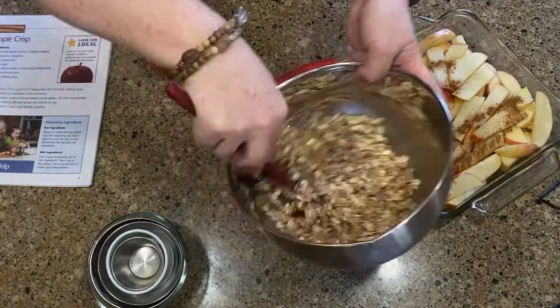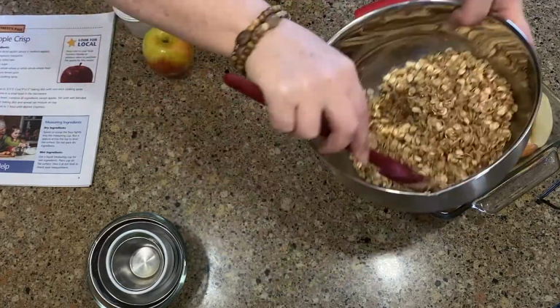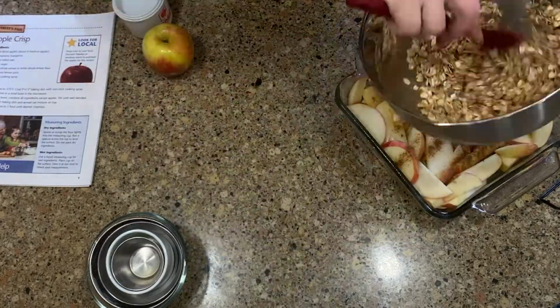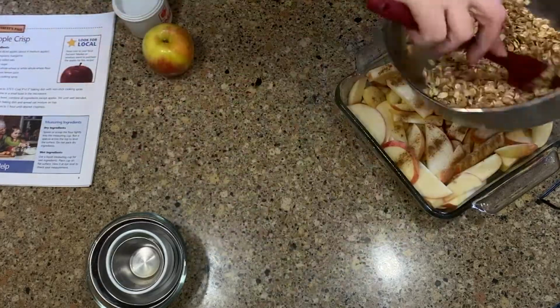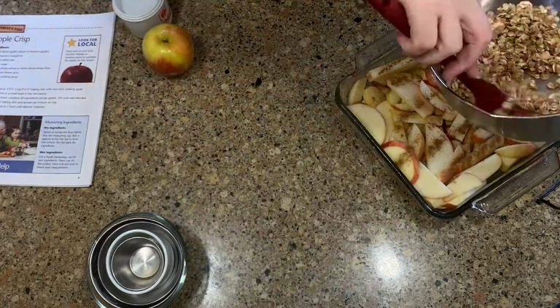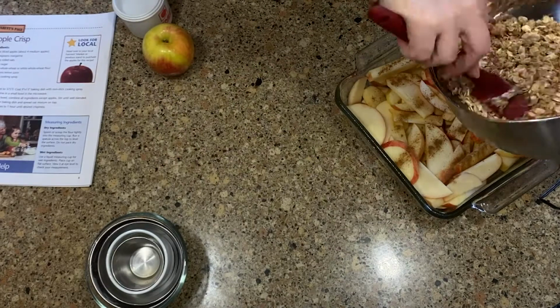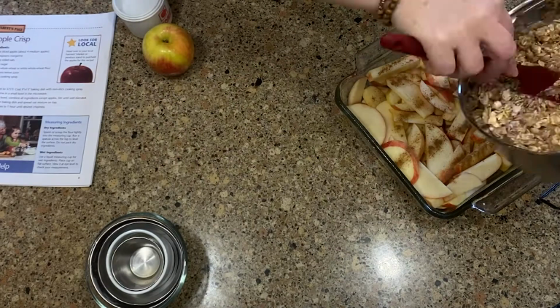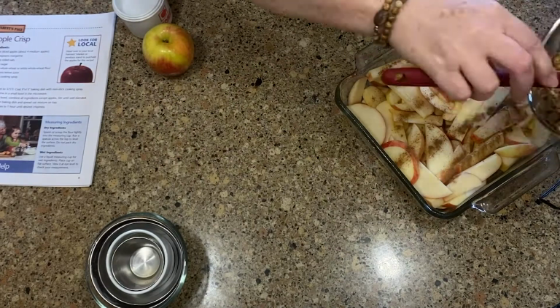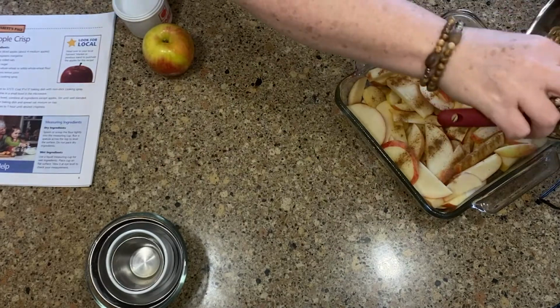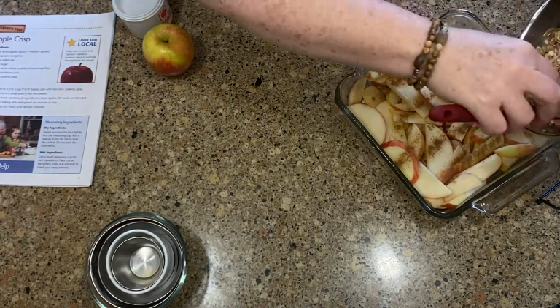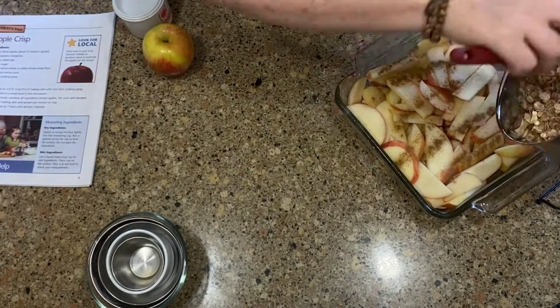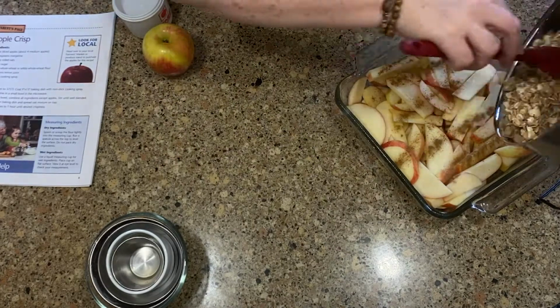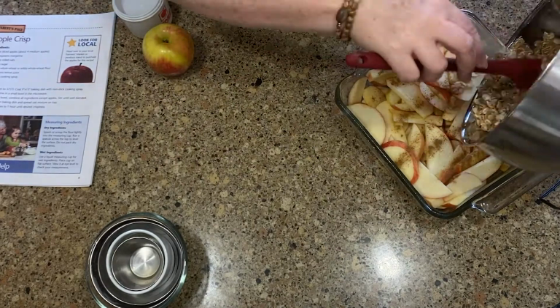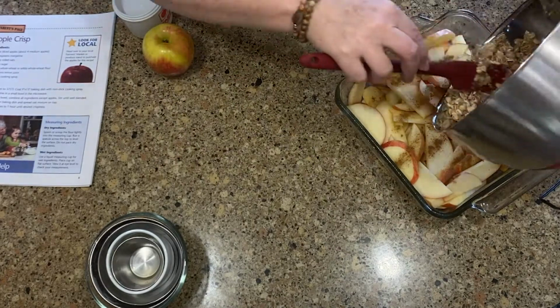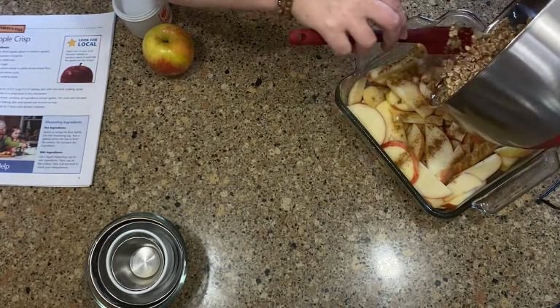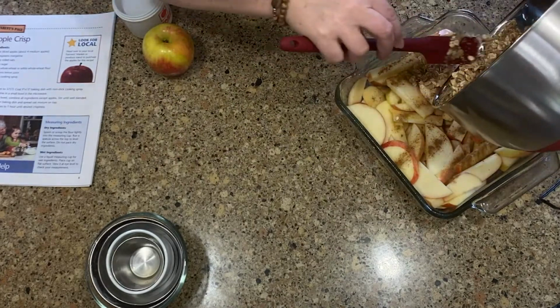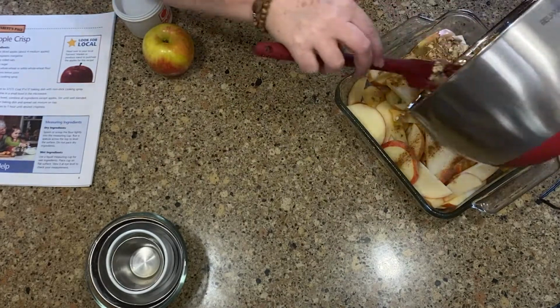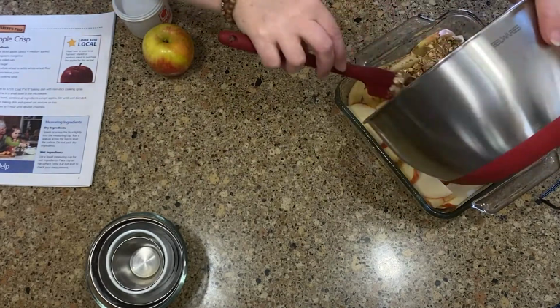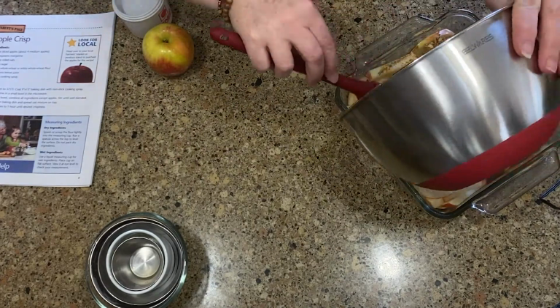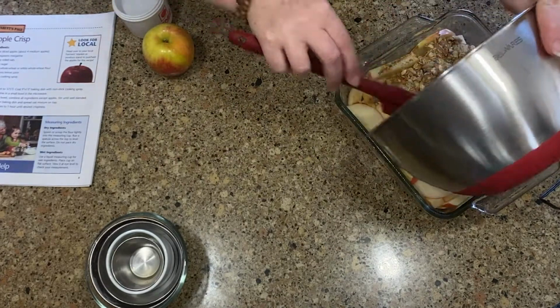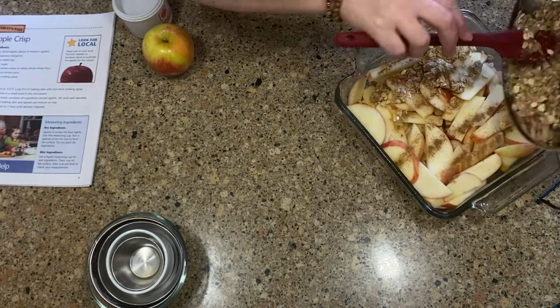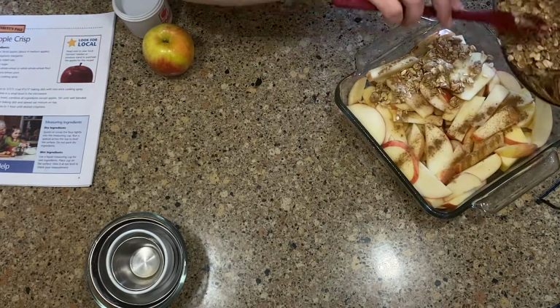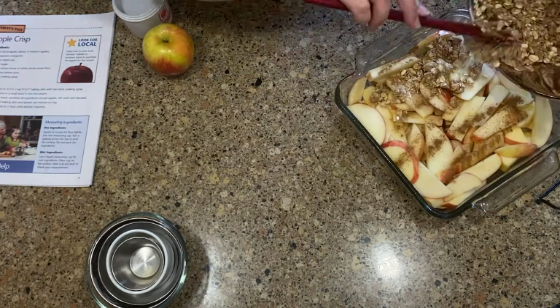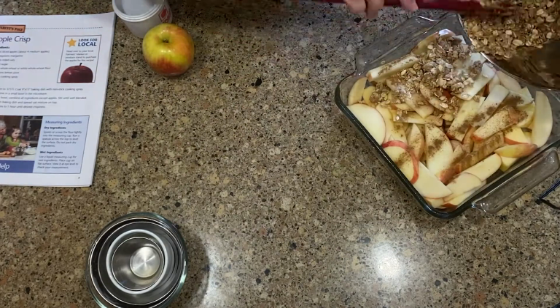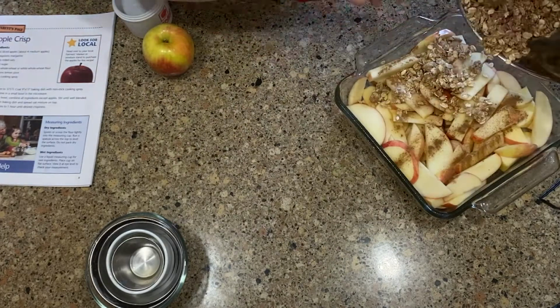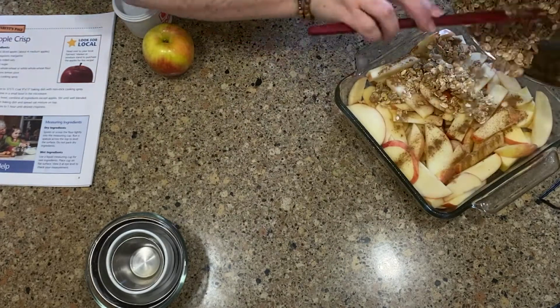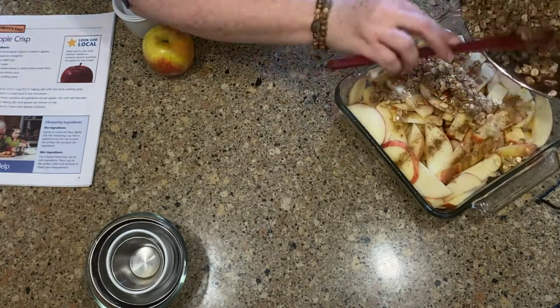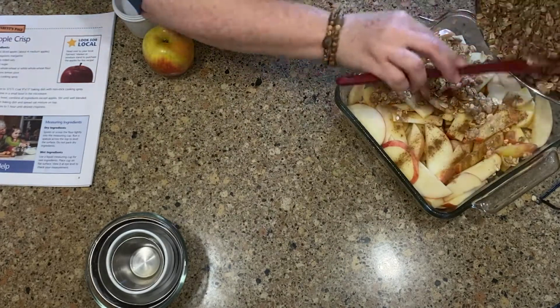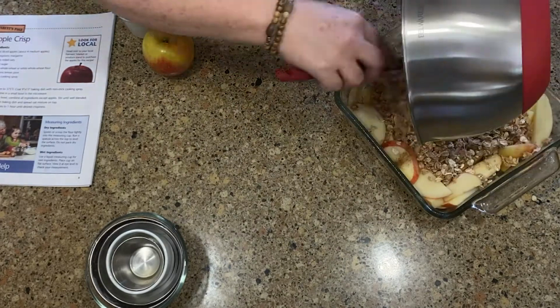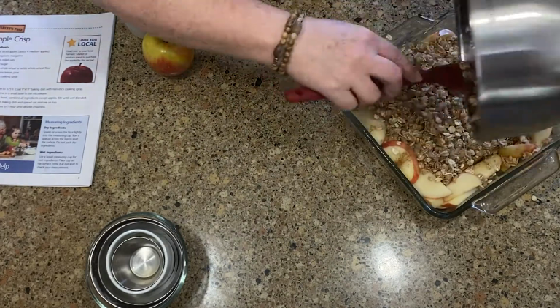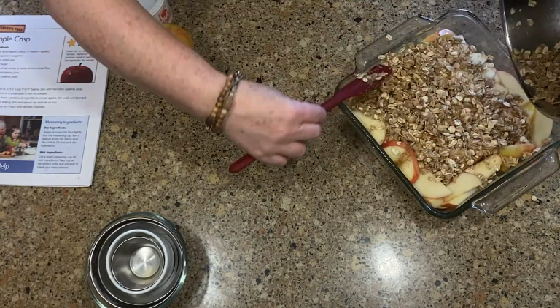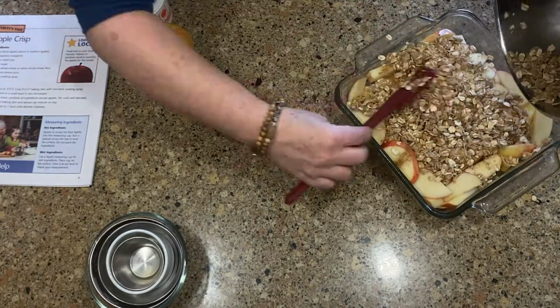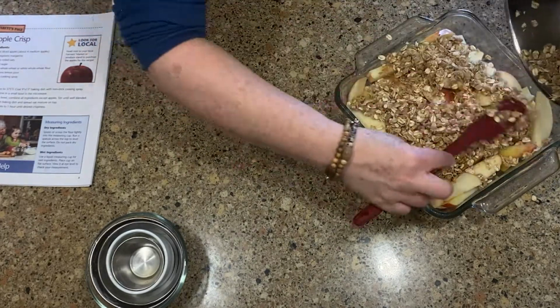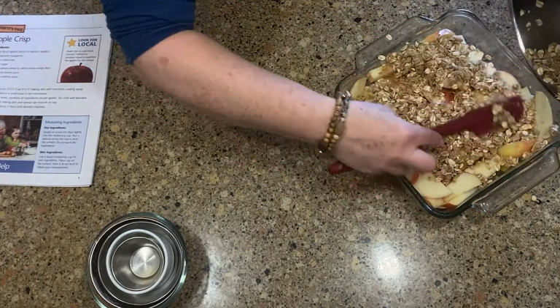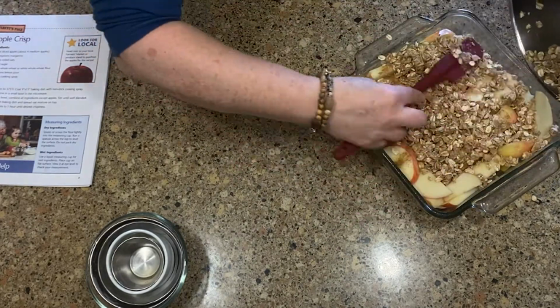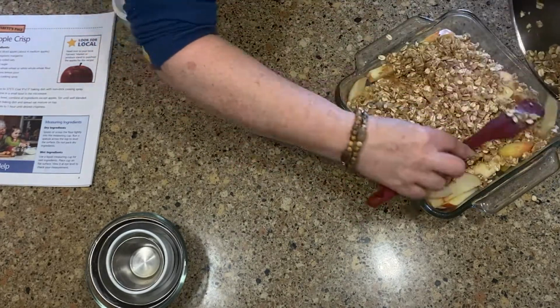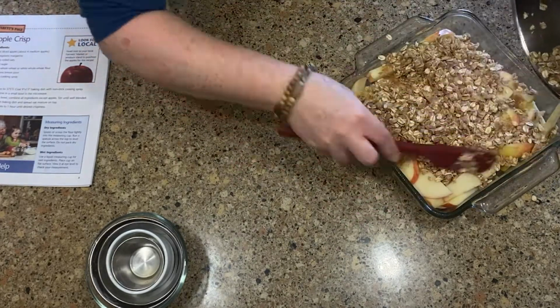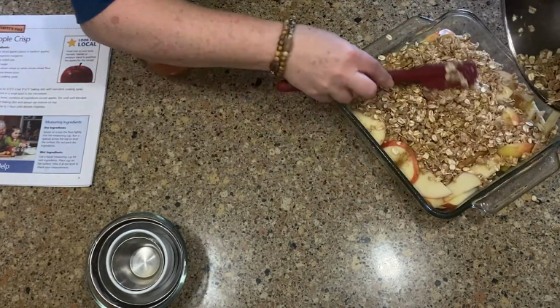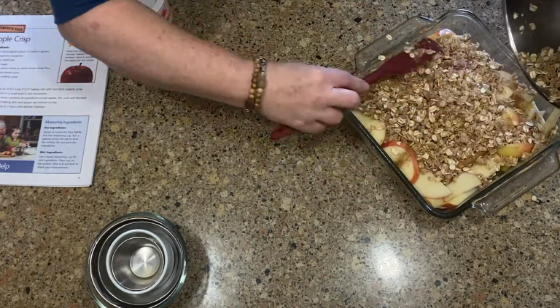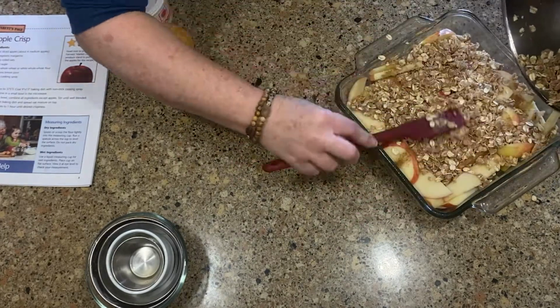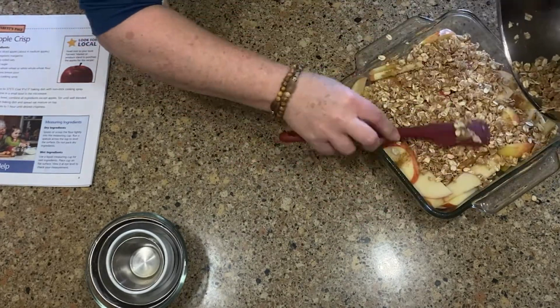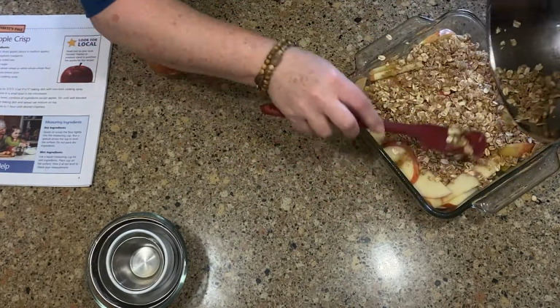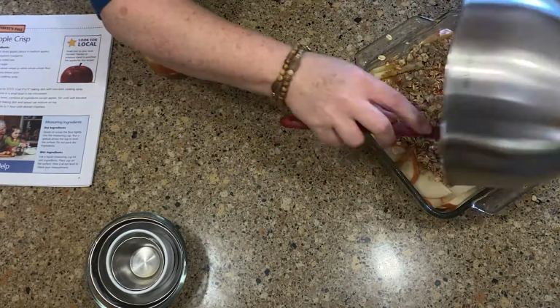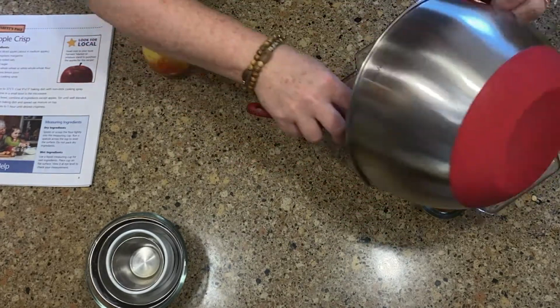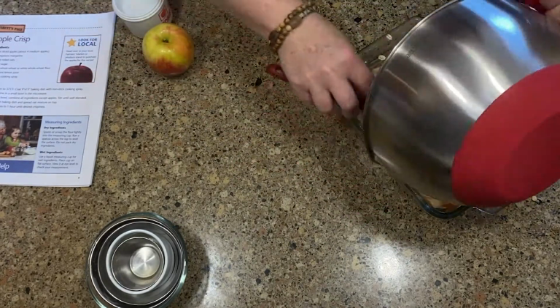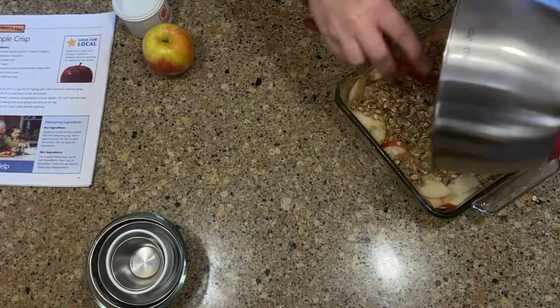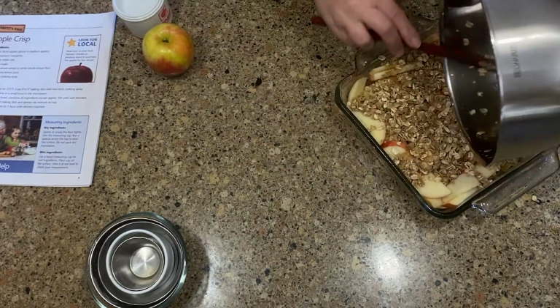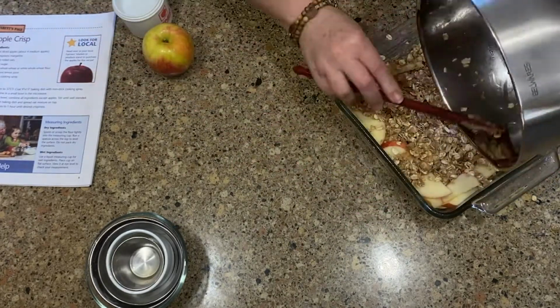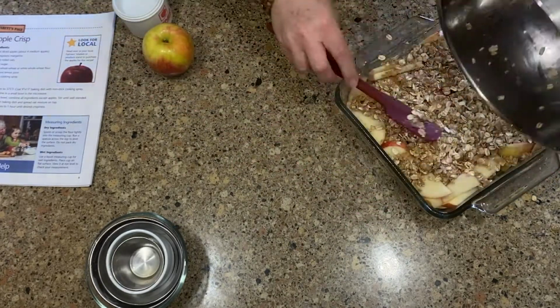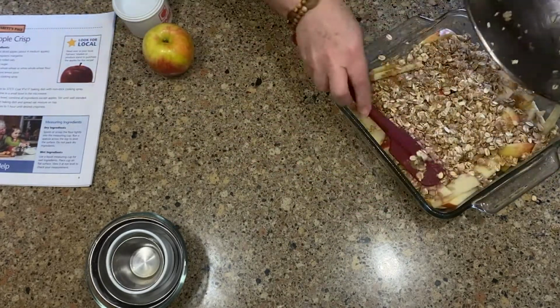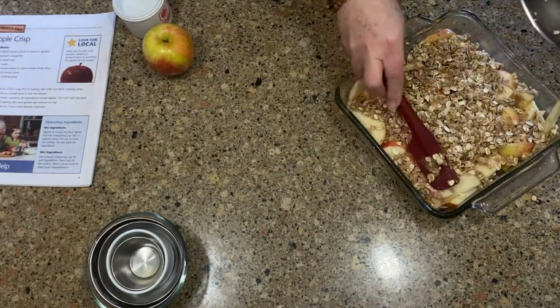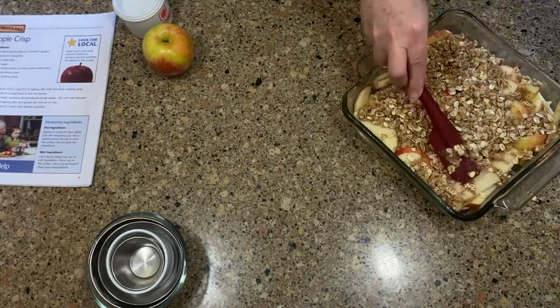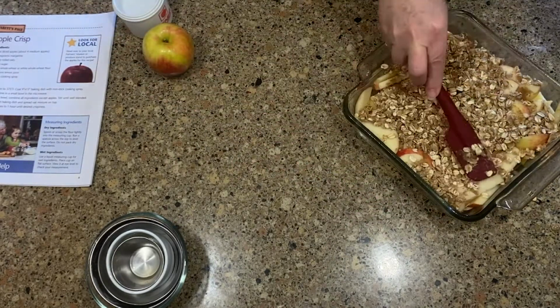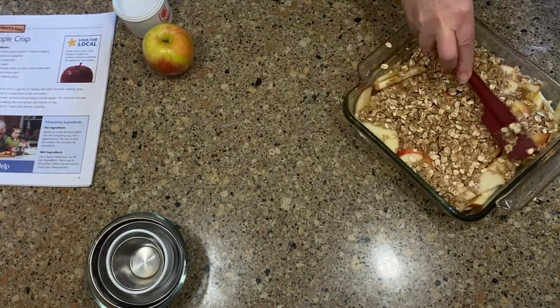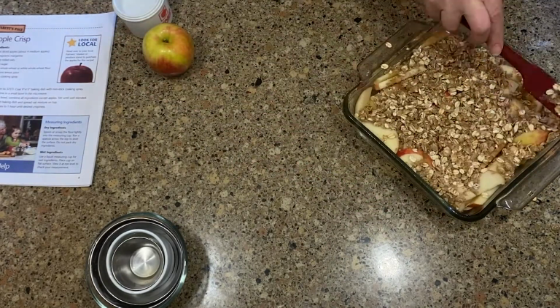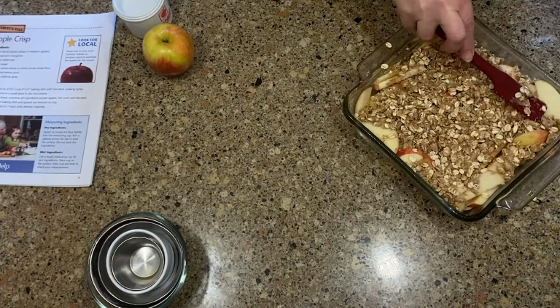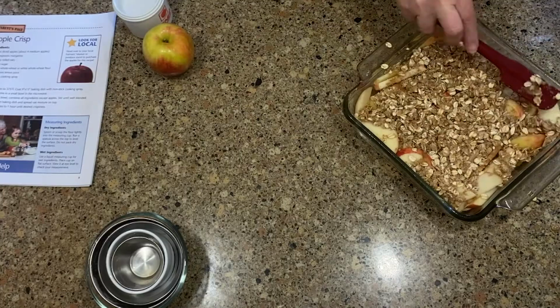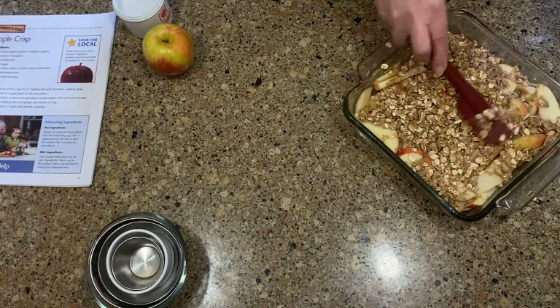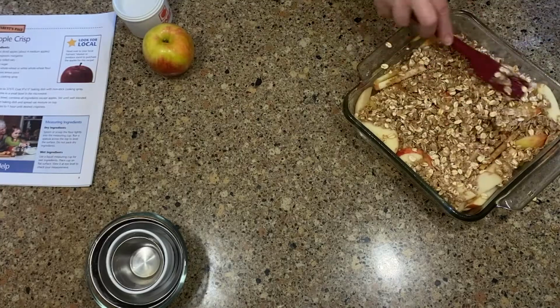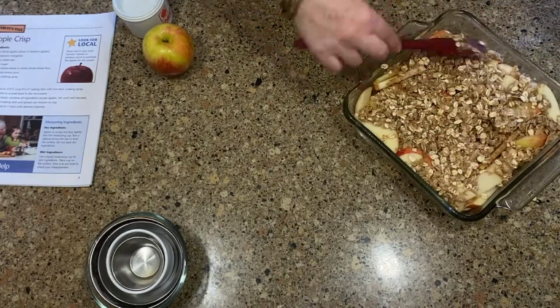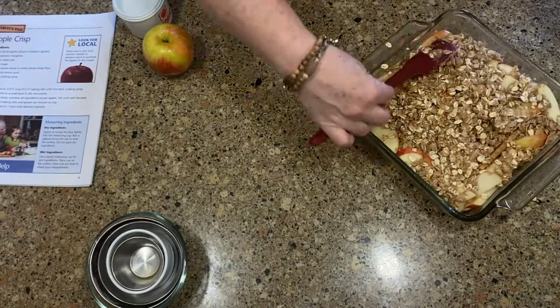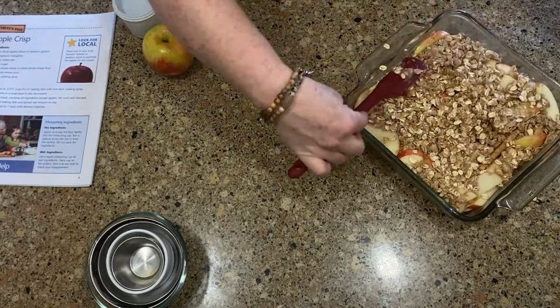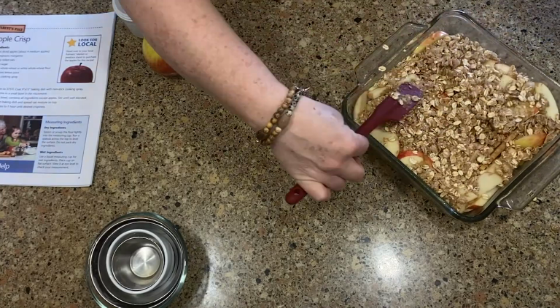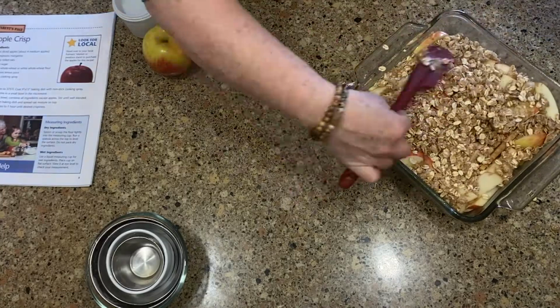Now let's add it to the top of our apples and spread it evenly. I also added a little cinnamon to my apples.